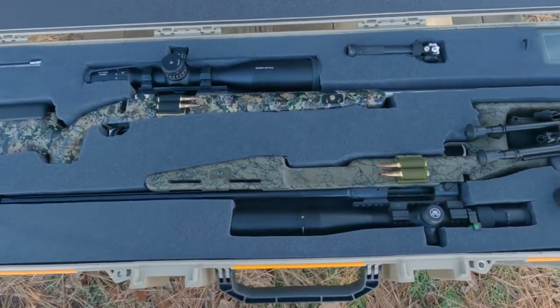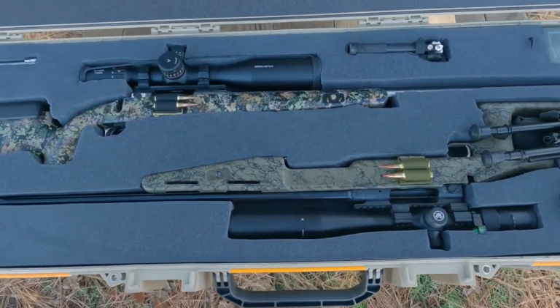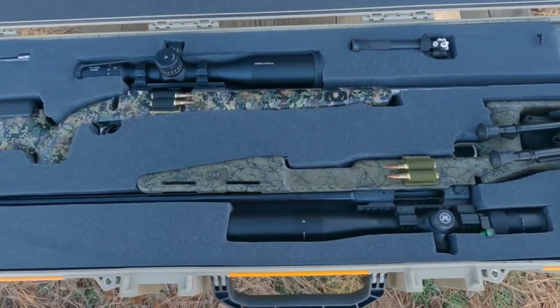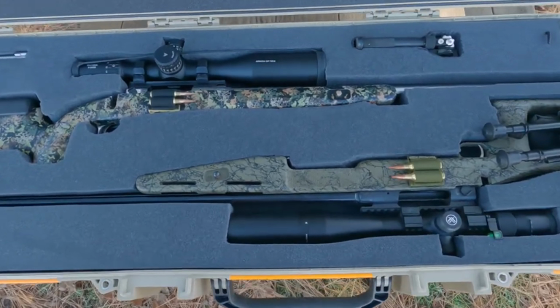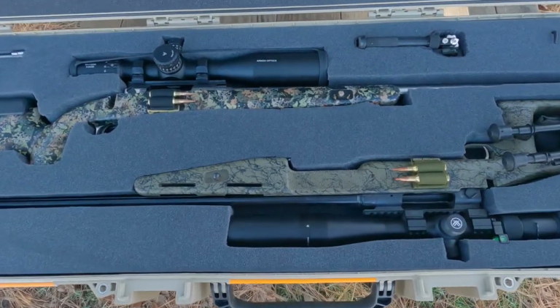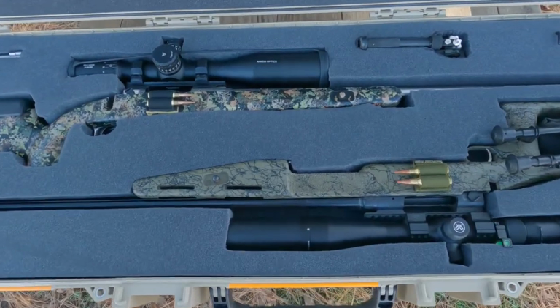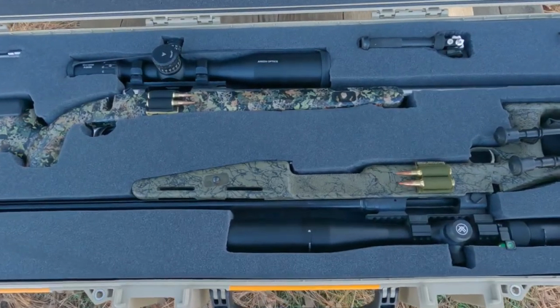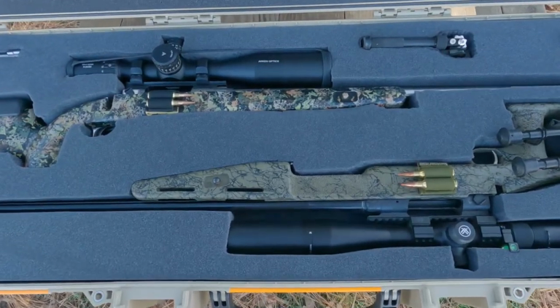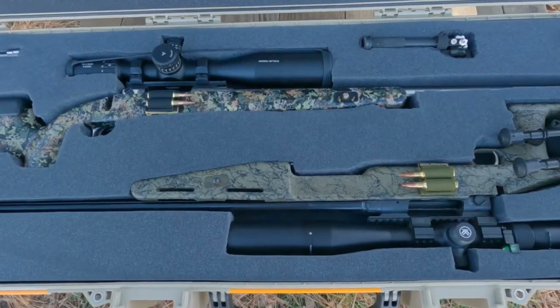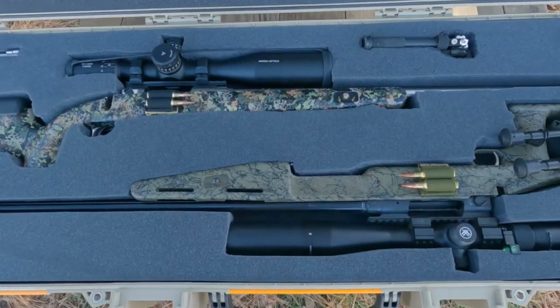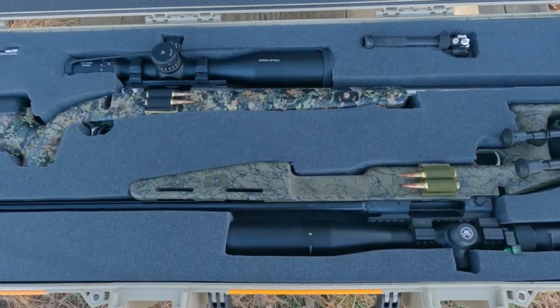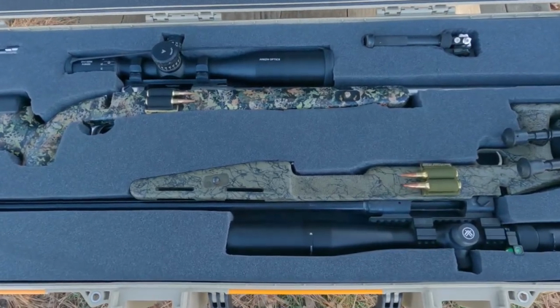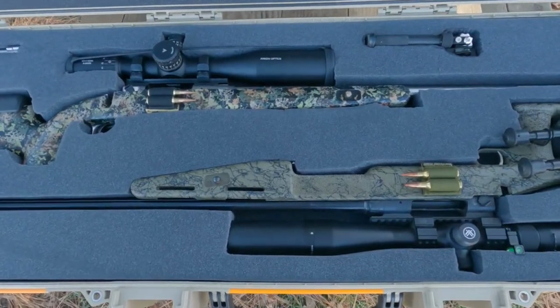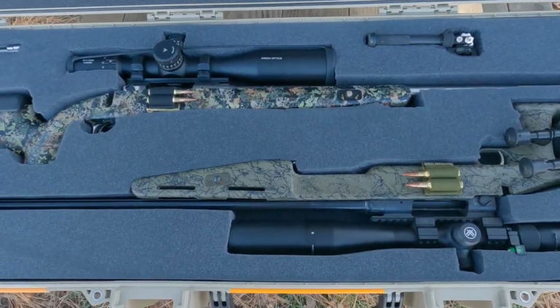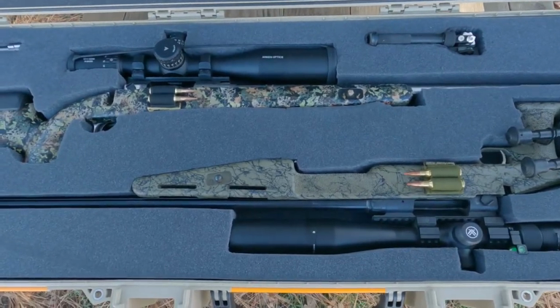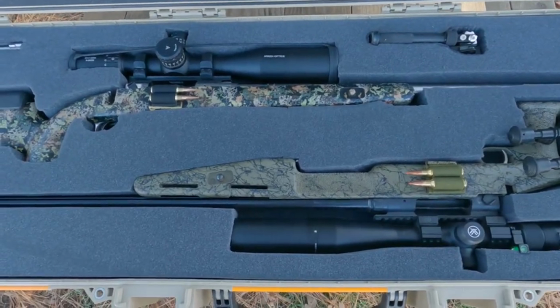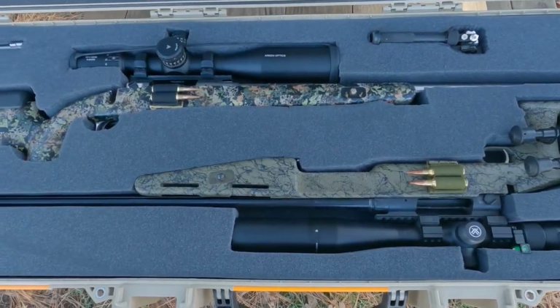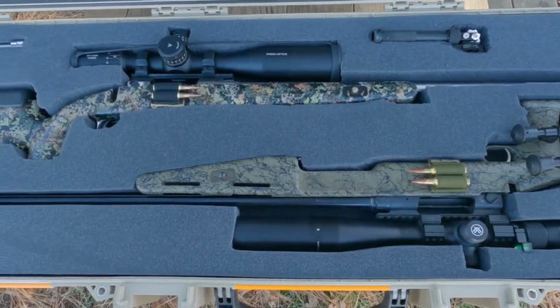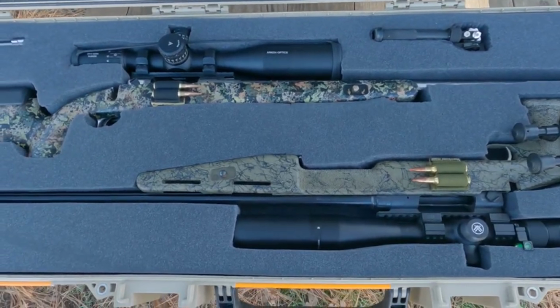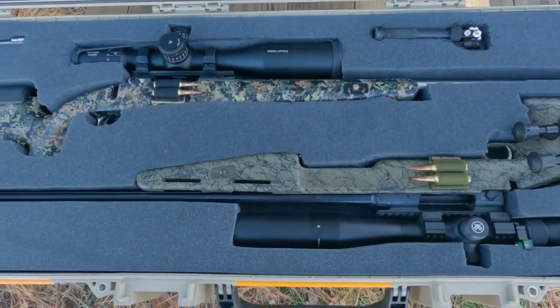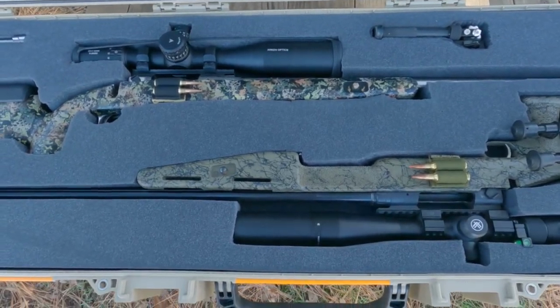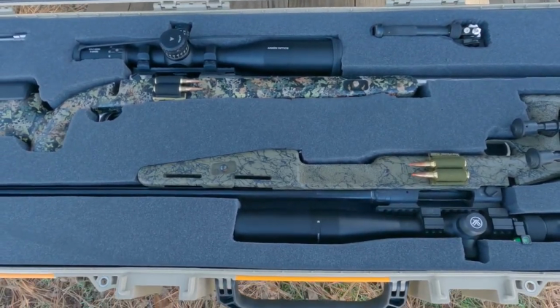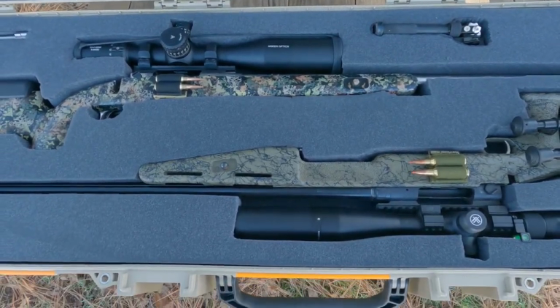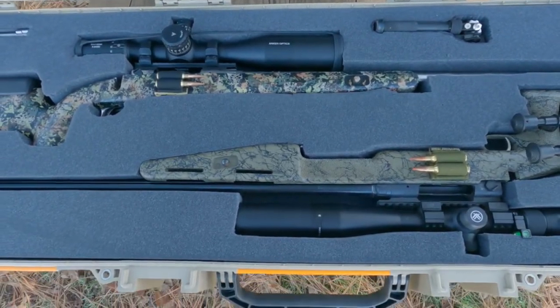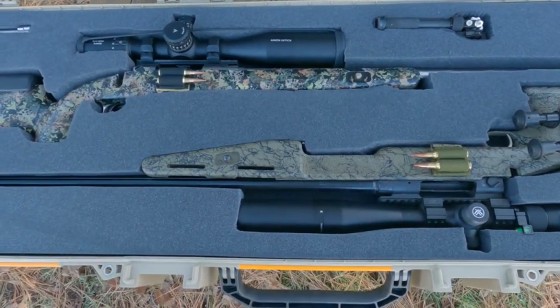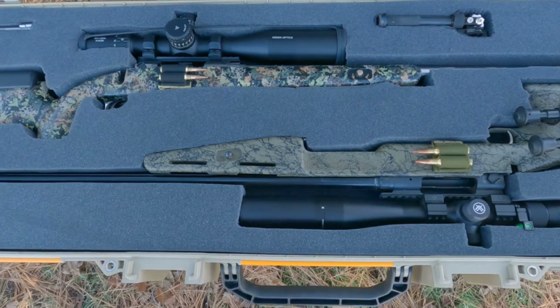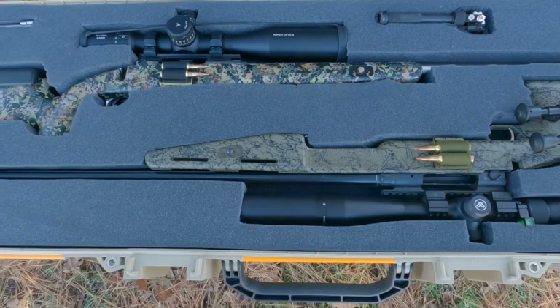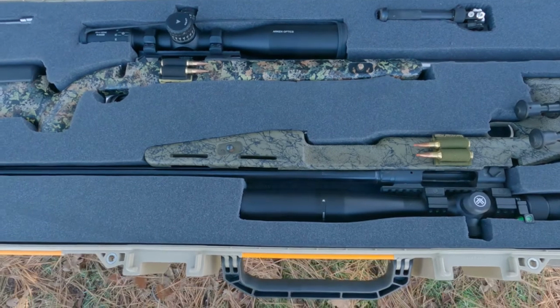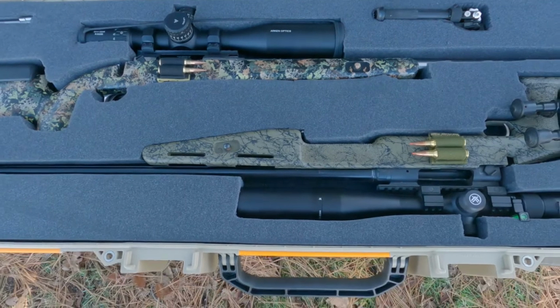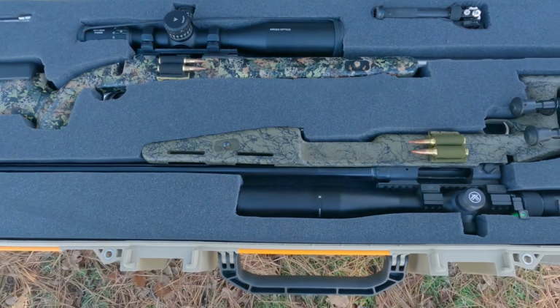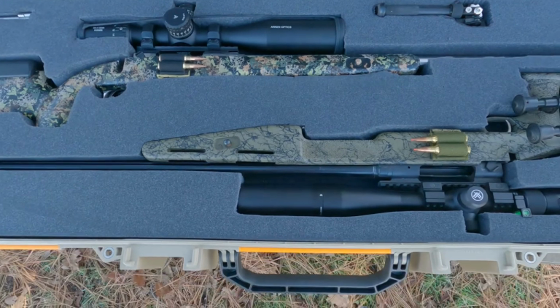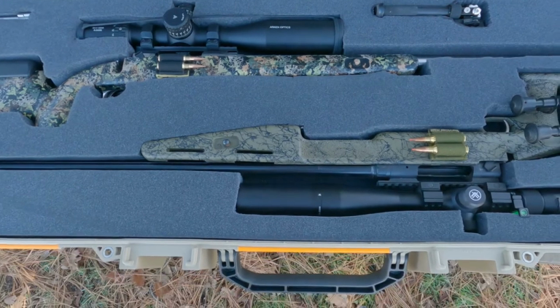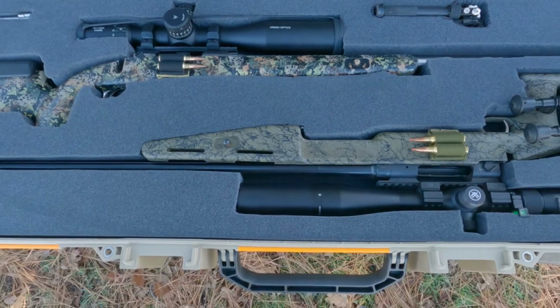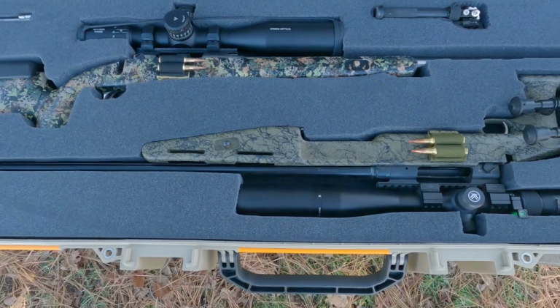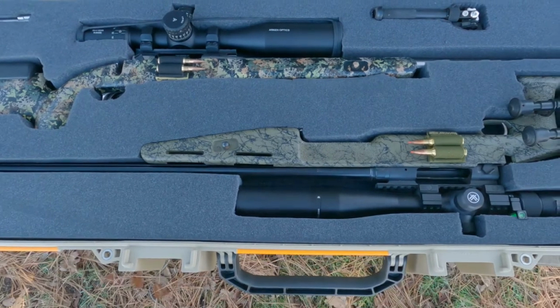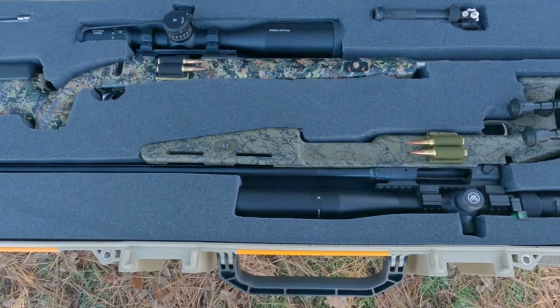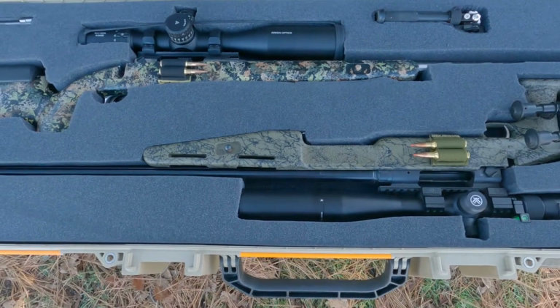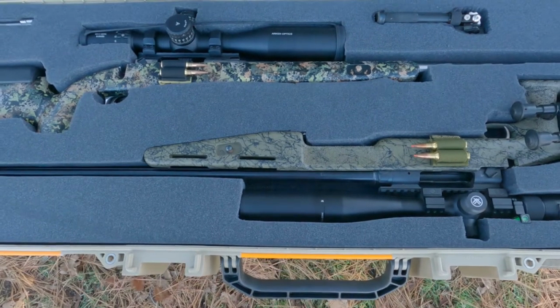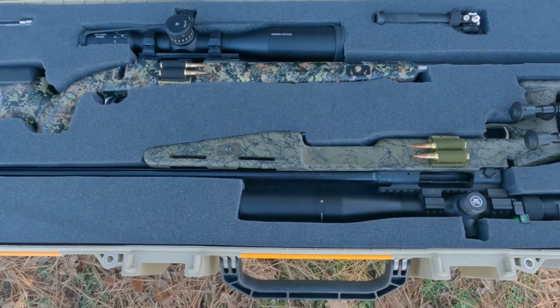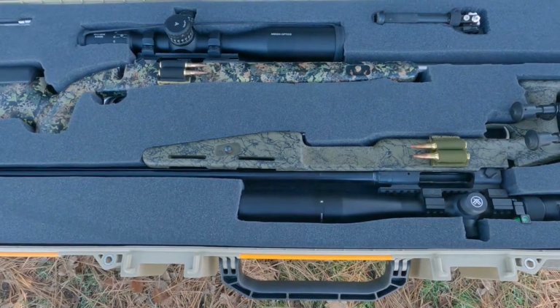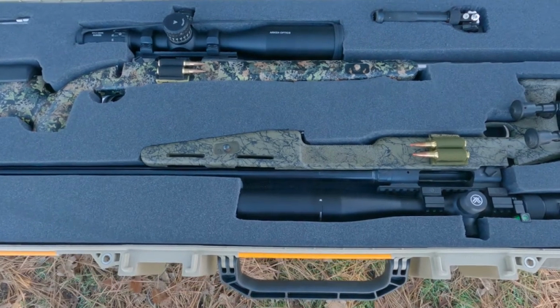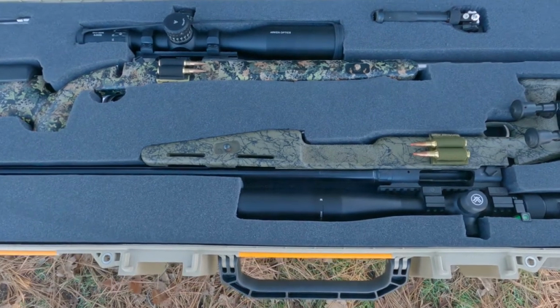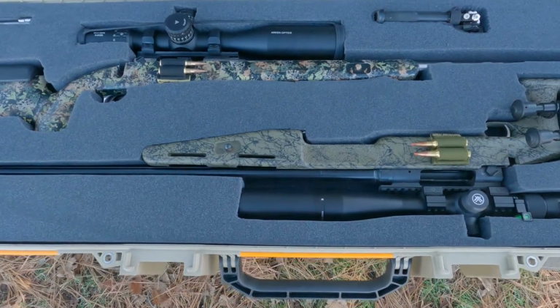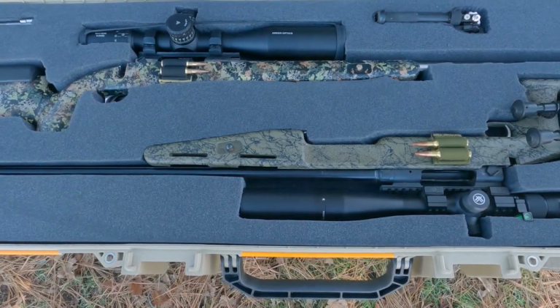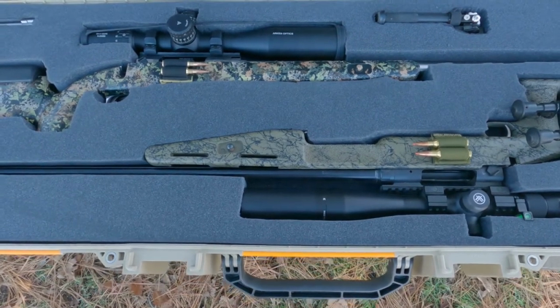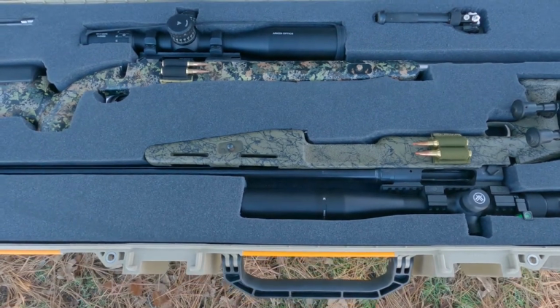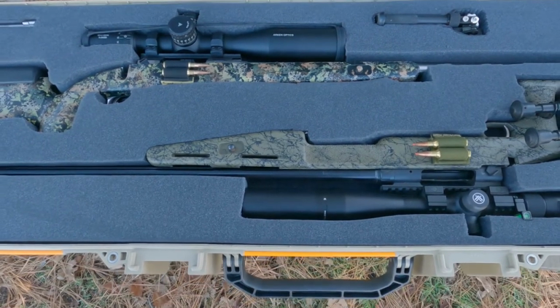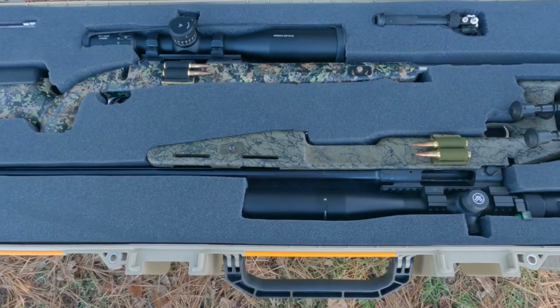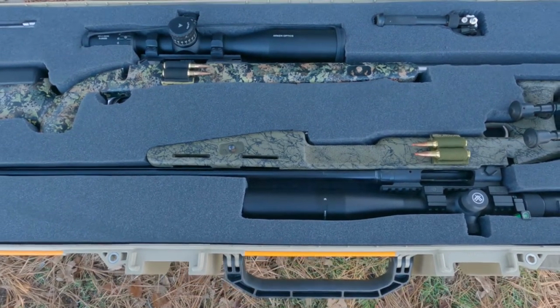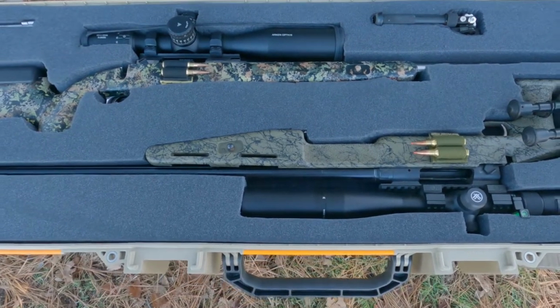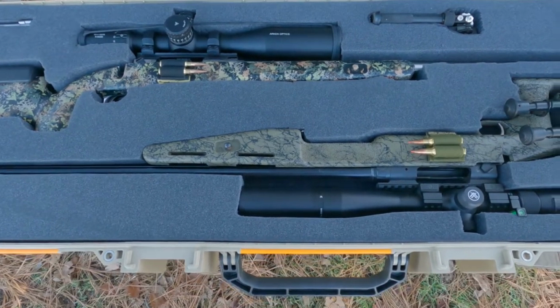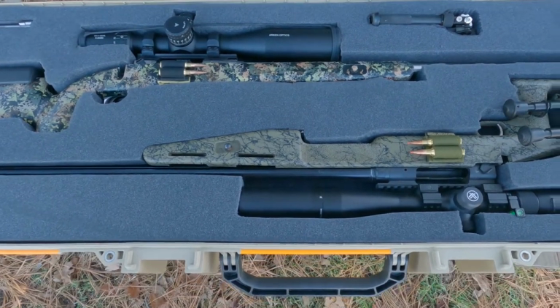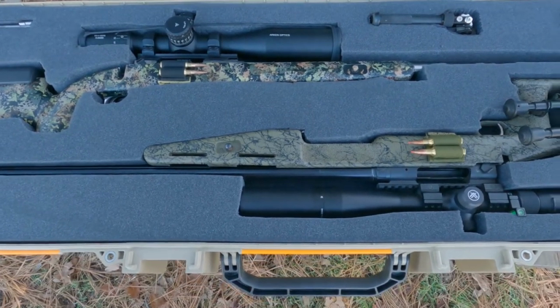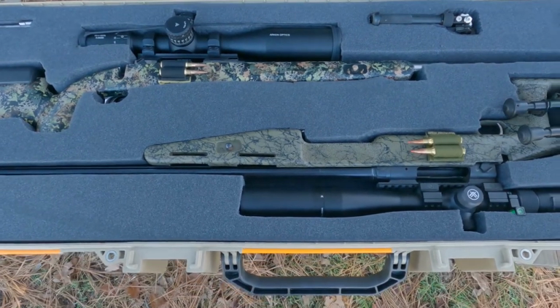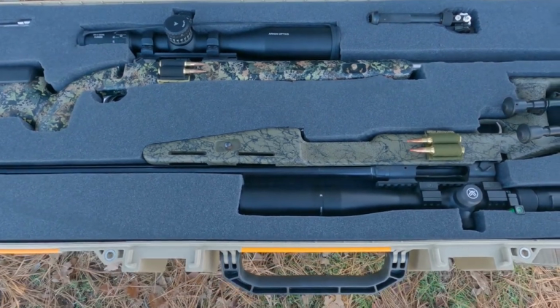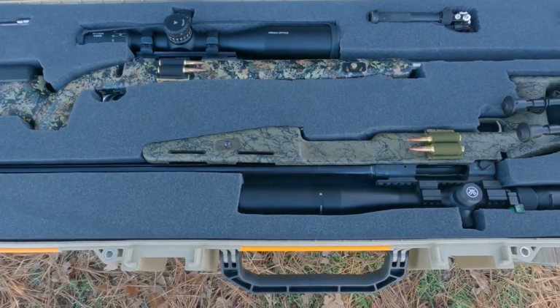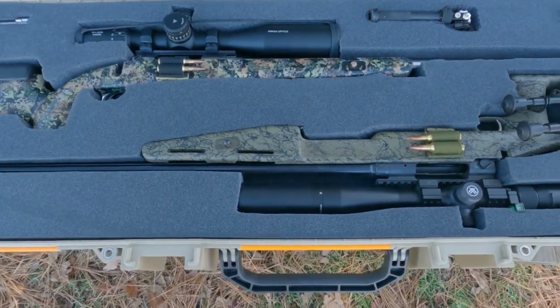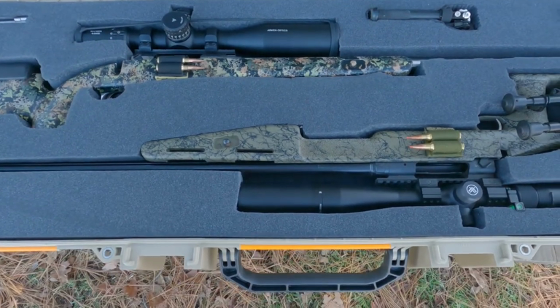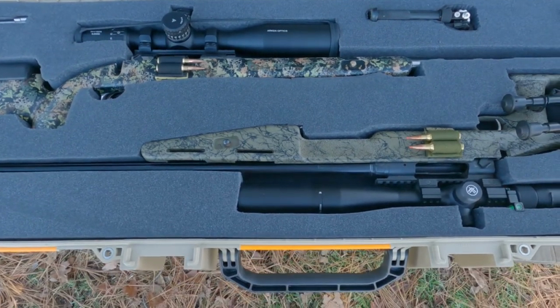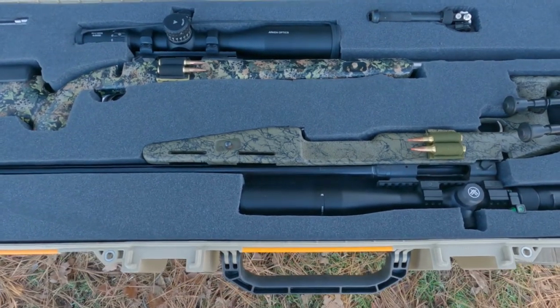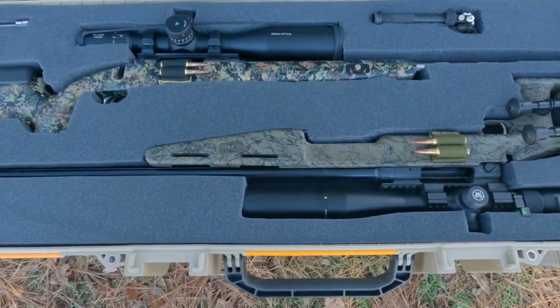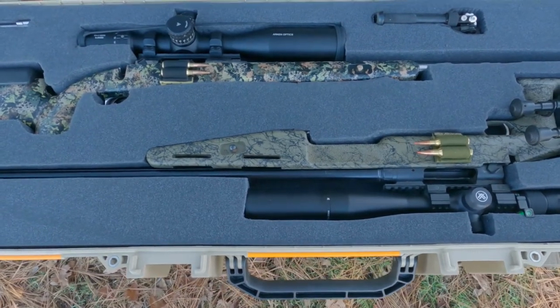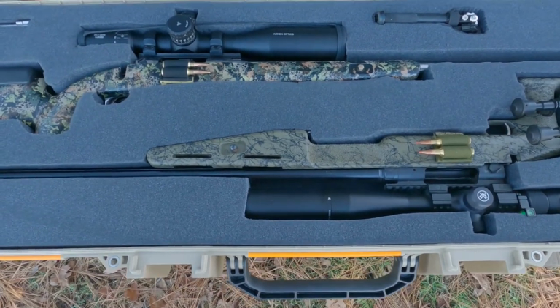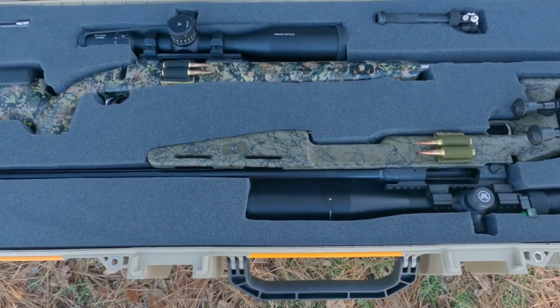It's pretty heavy with both guns in it — definitely have to use the wheels on it. But I like it so far.